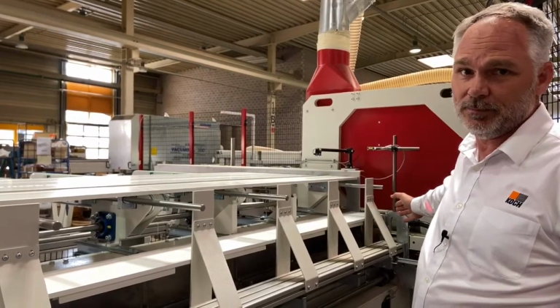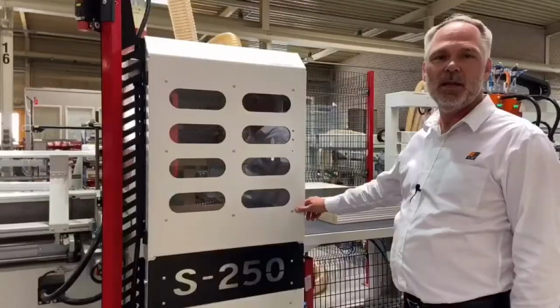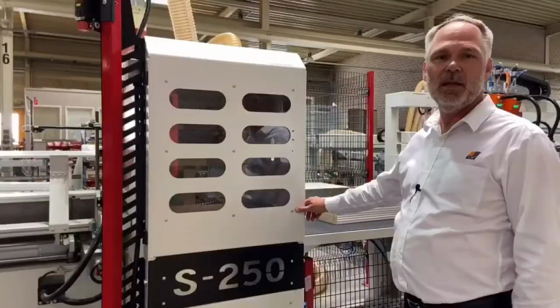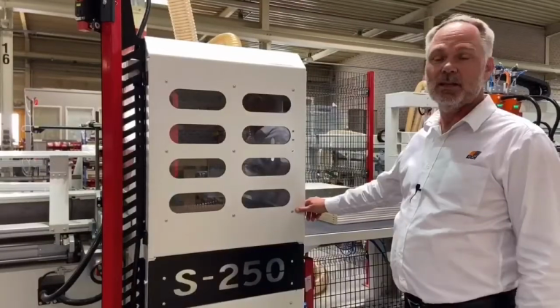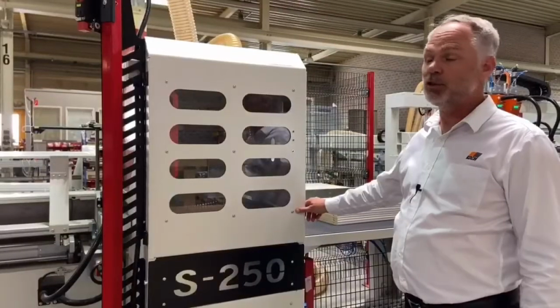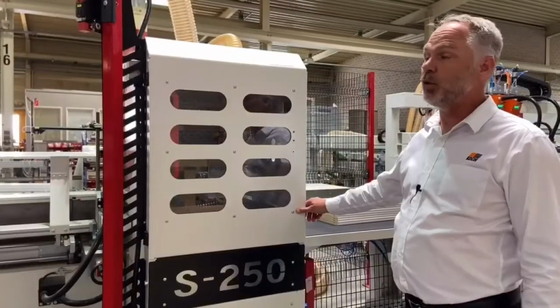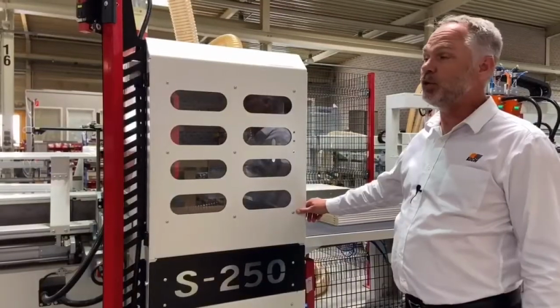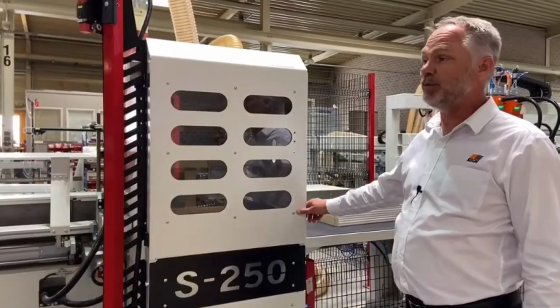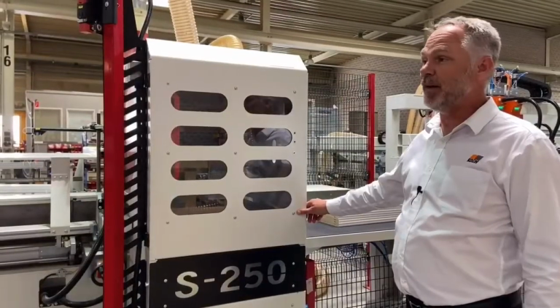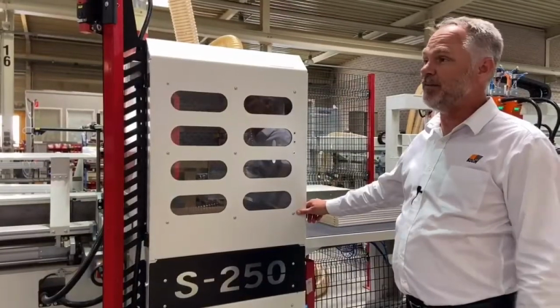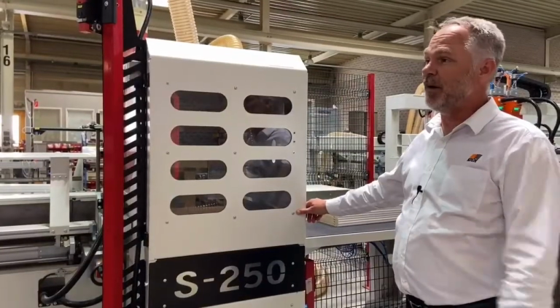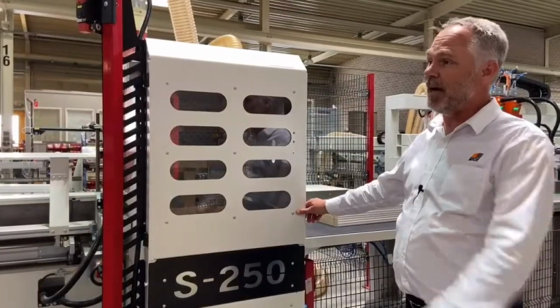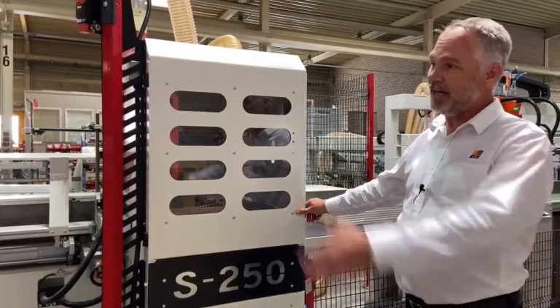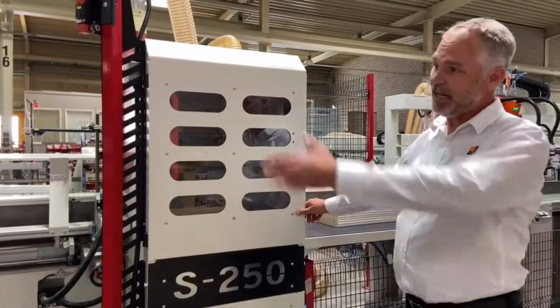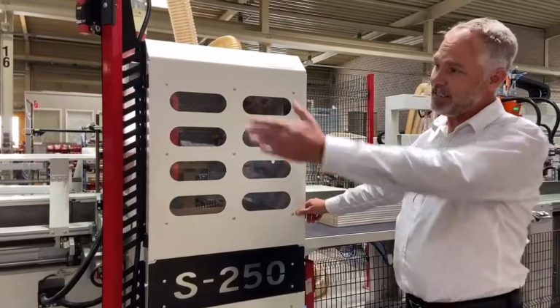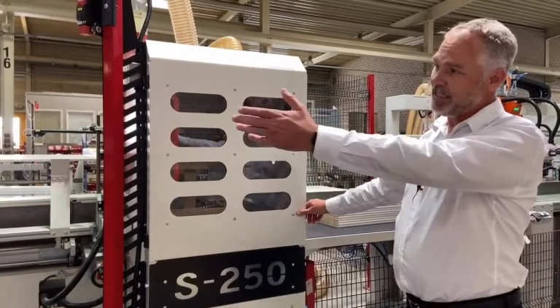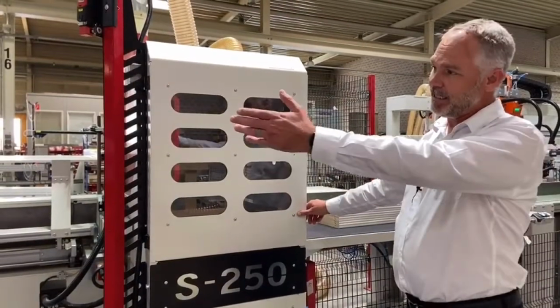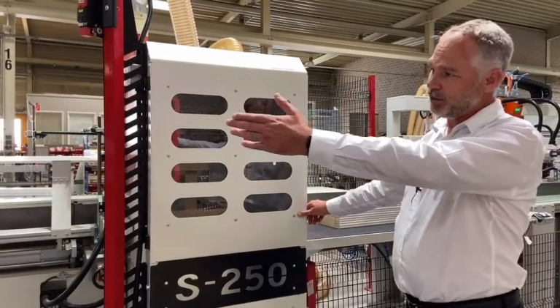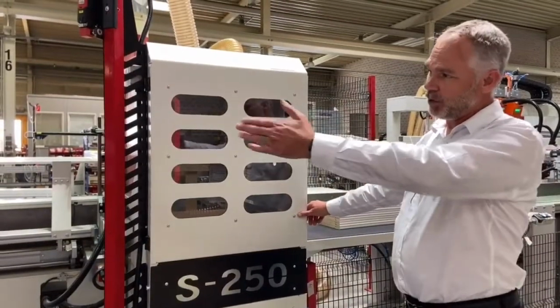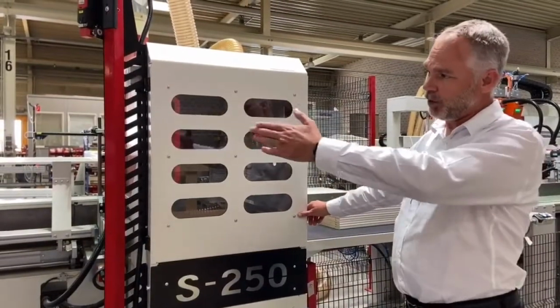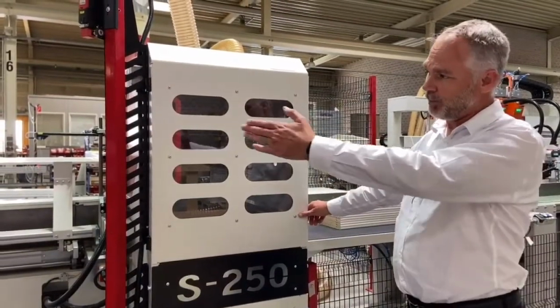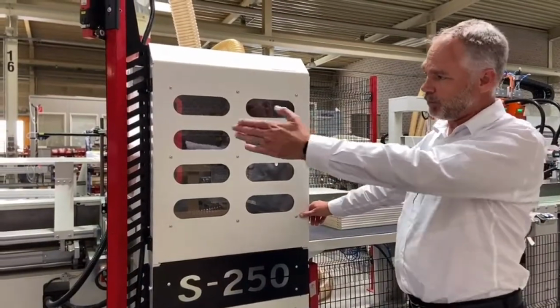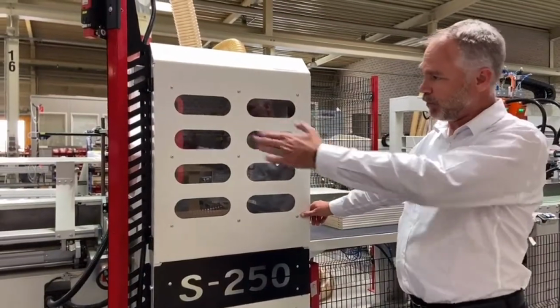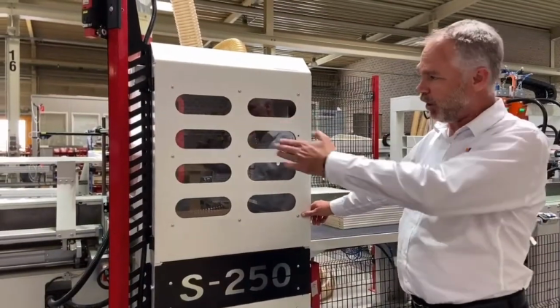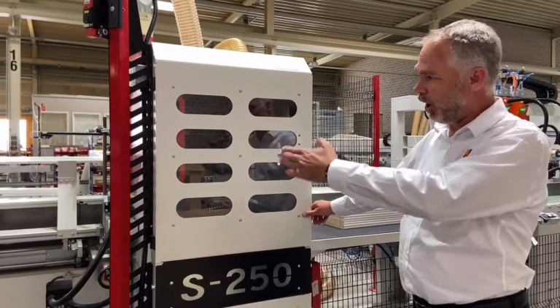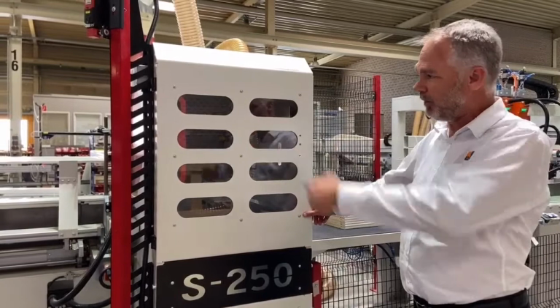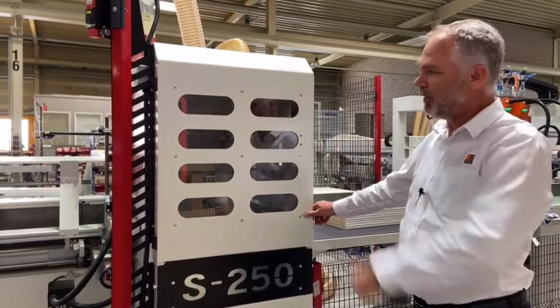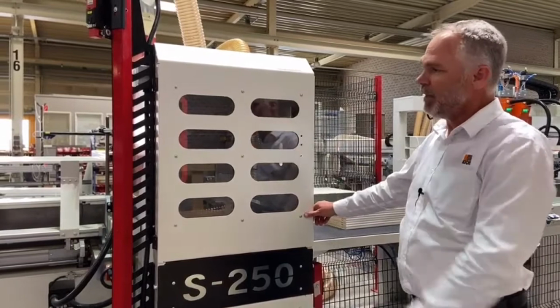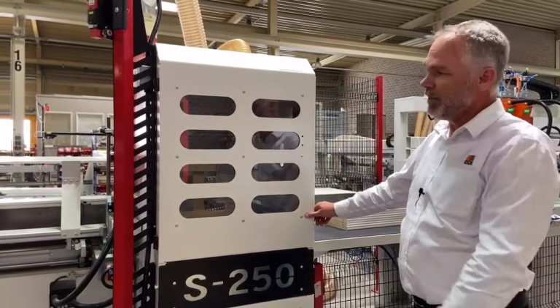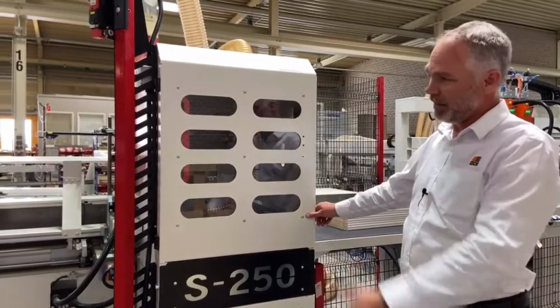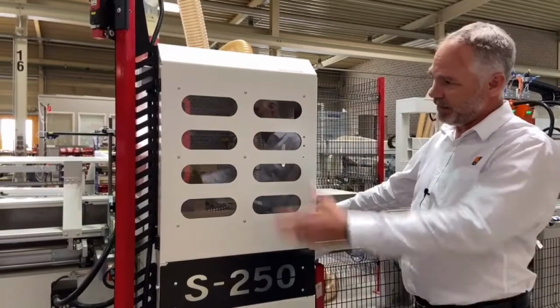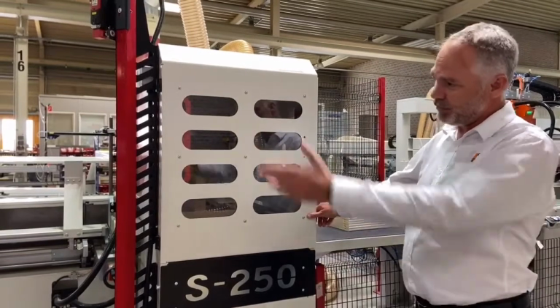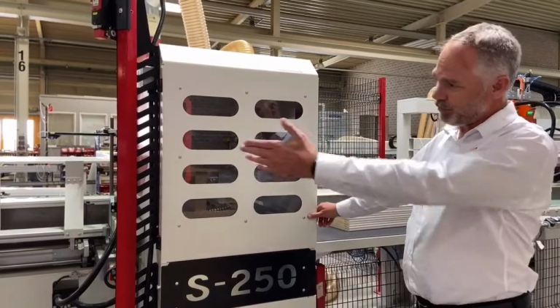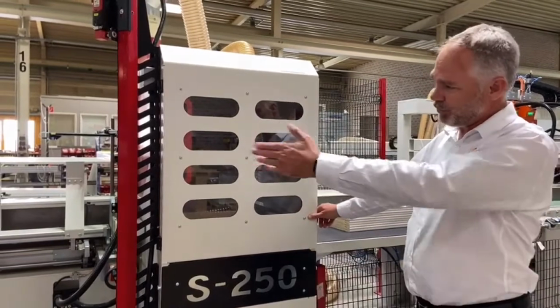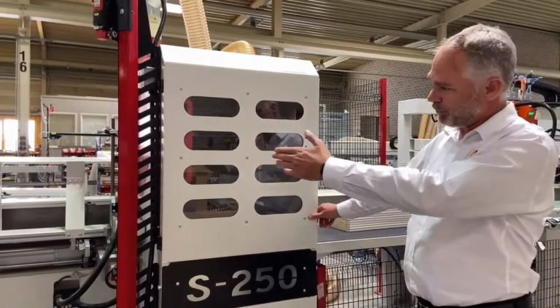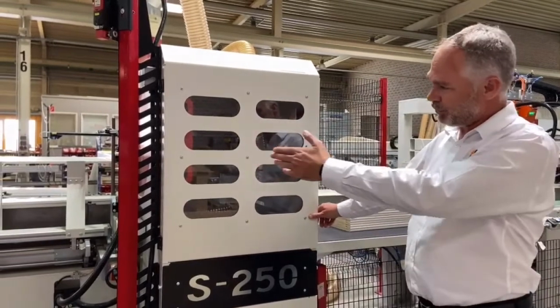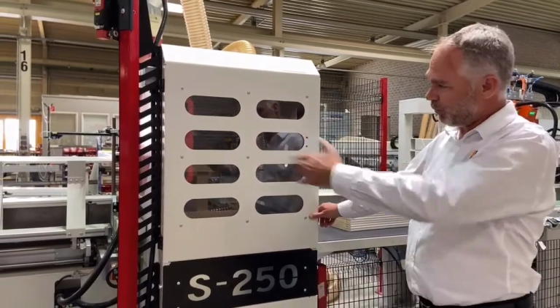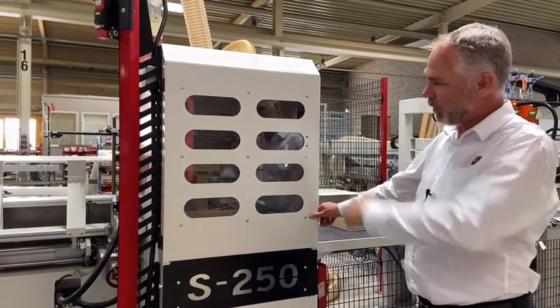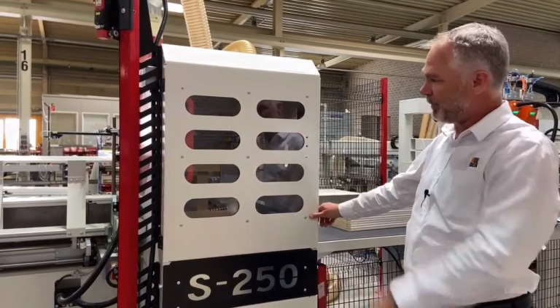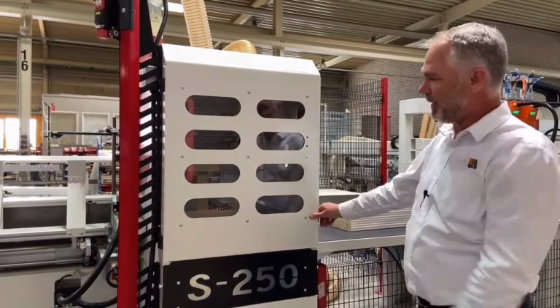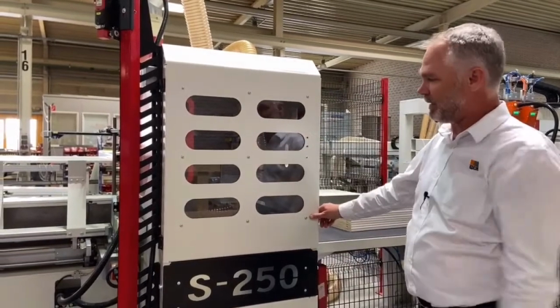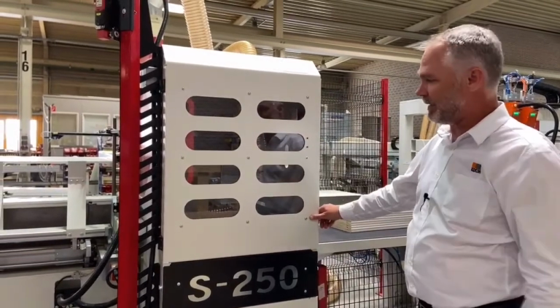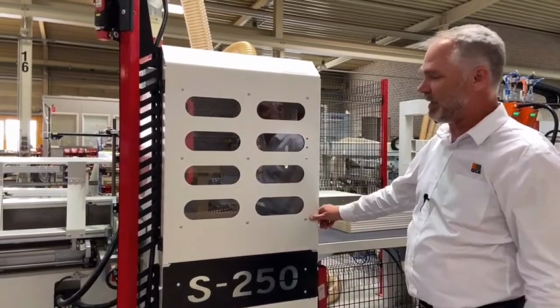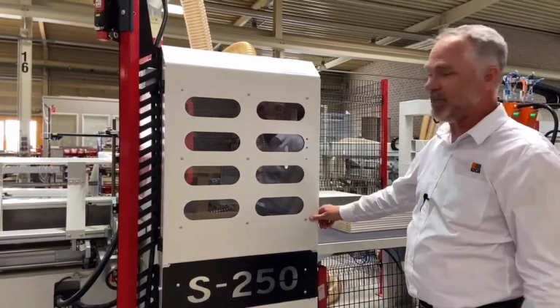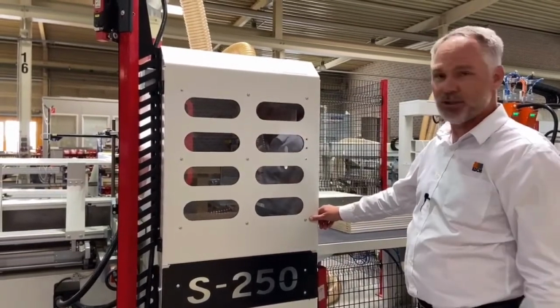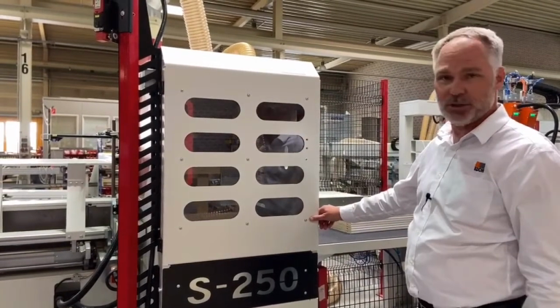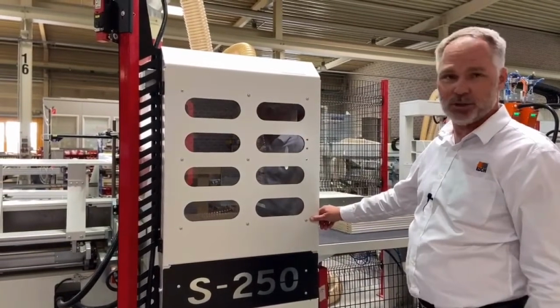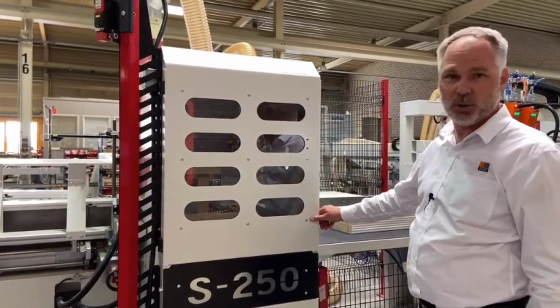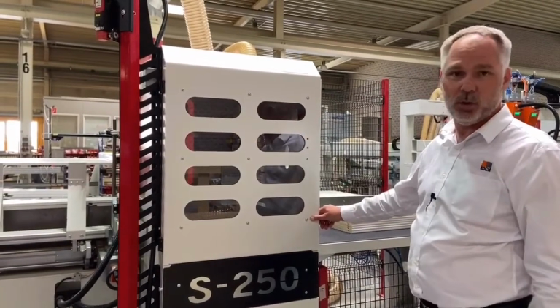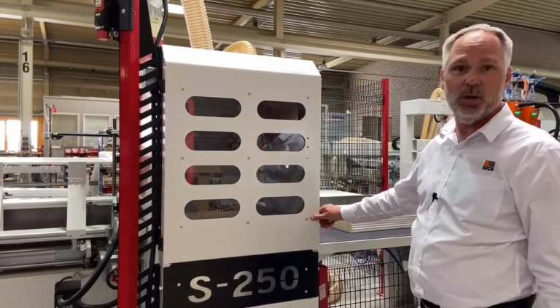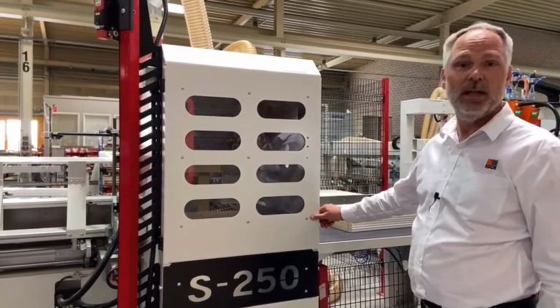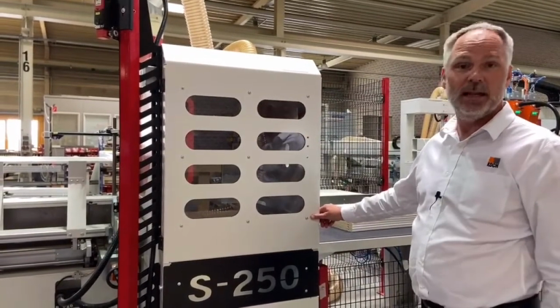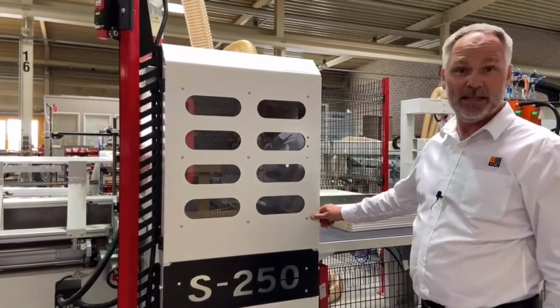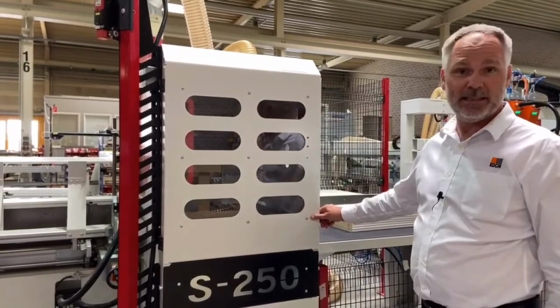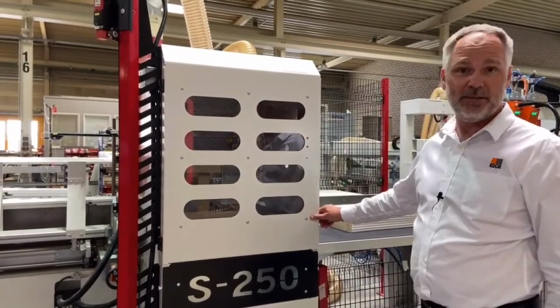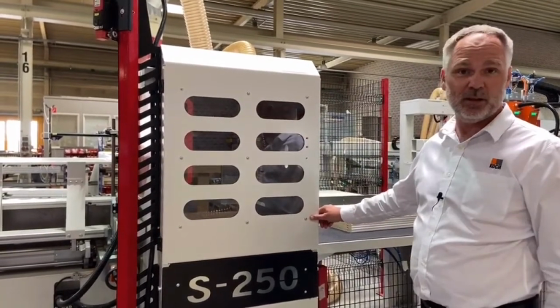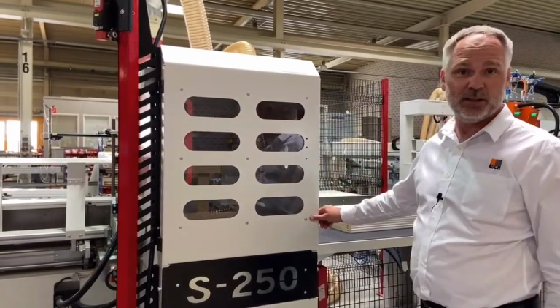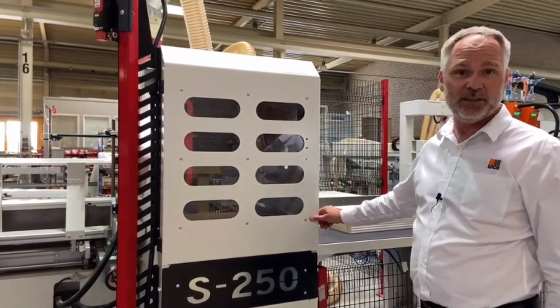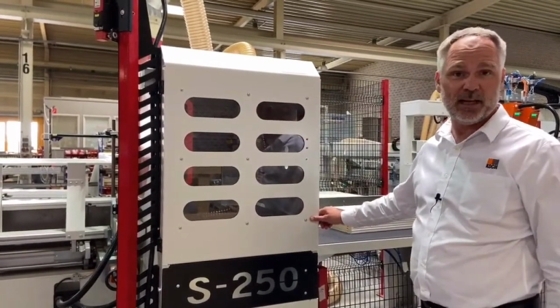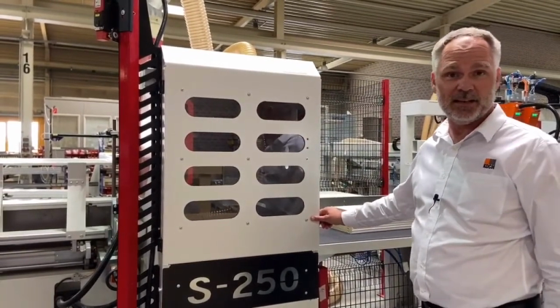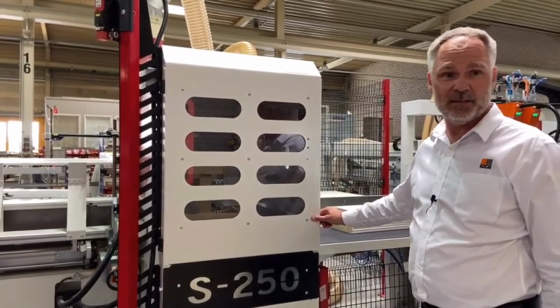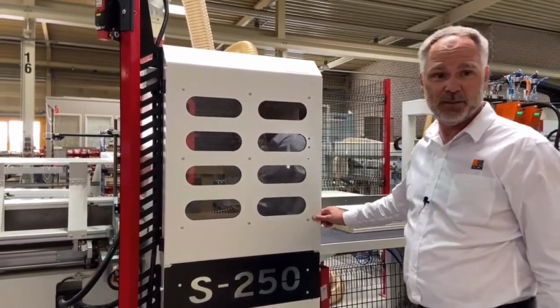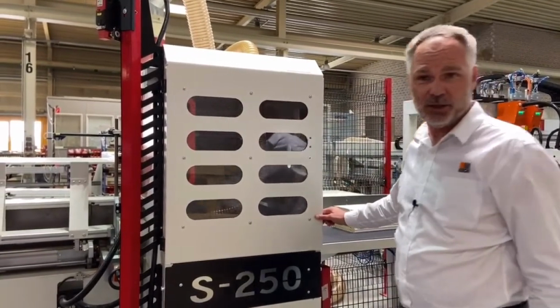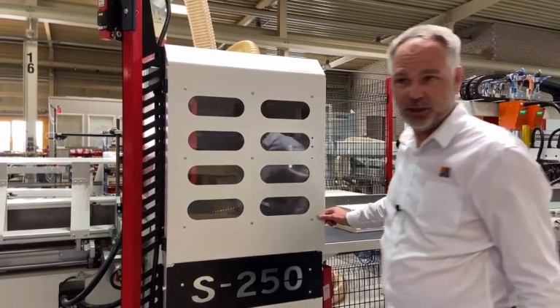The saw is fed by an NC-controlled pusher arm that introduces the workpieces into the saw. Let's have a look inside the machine.